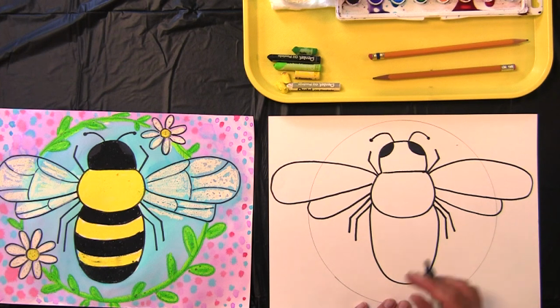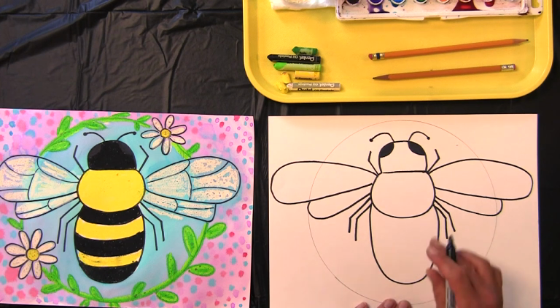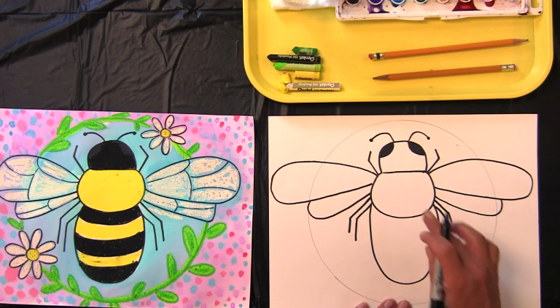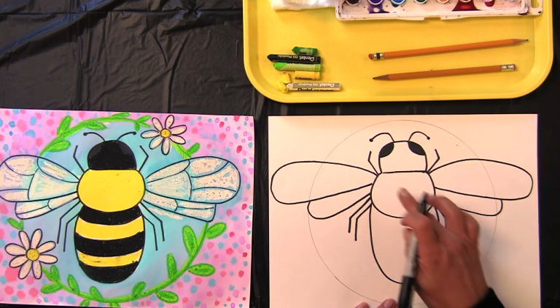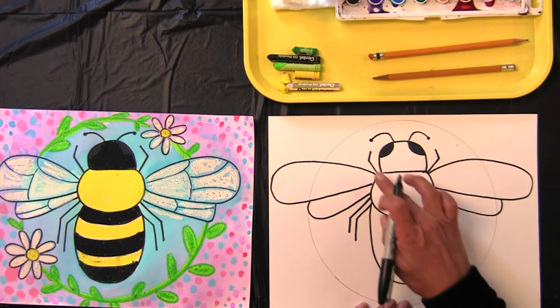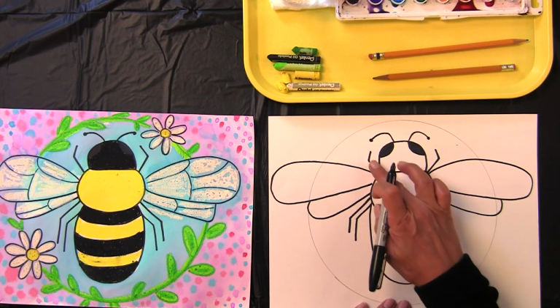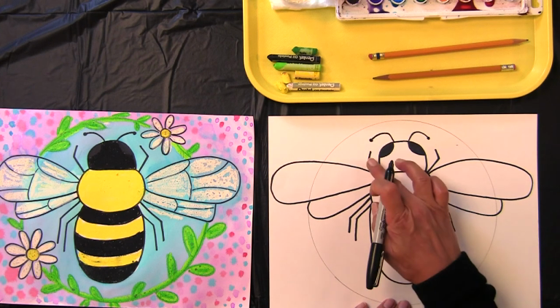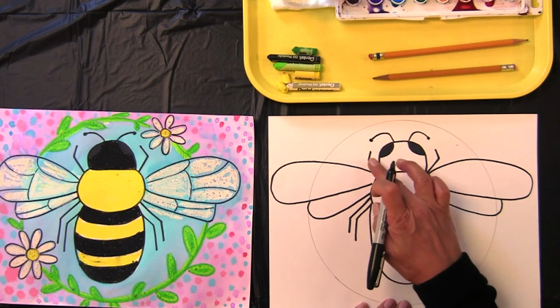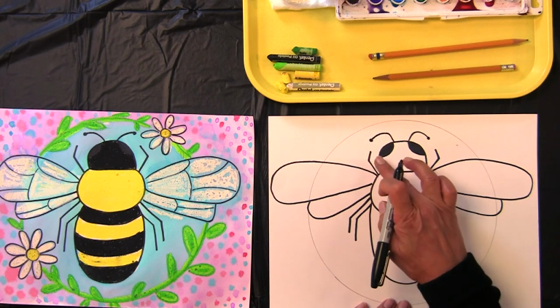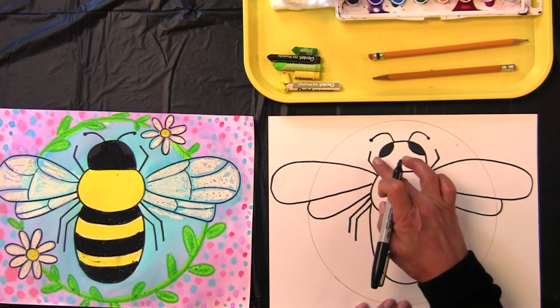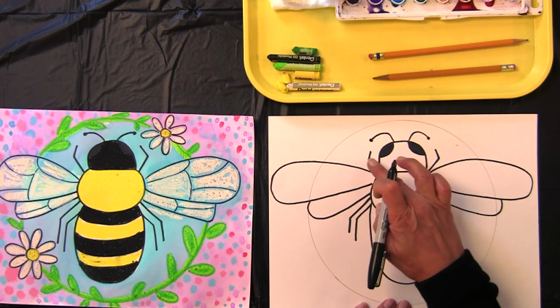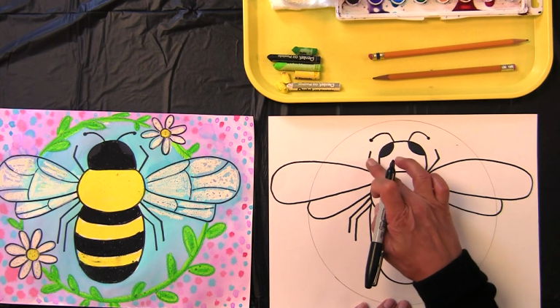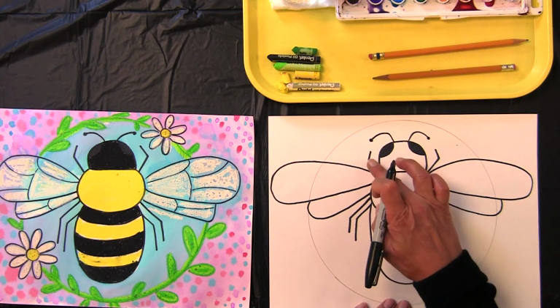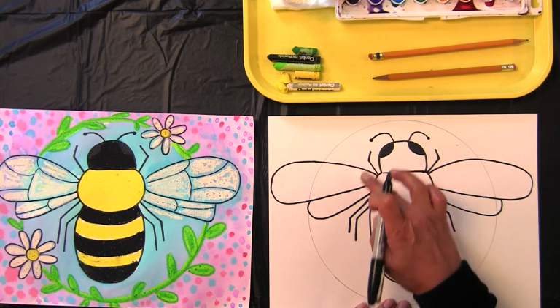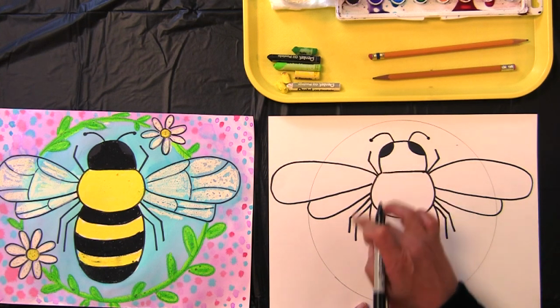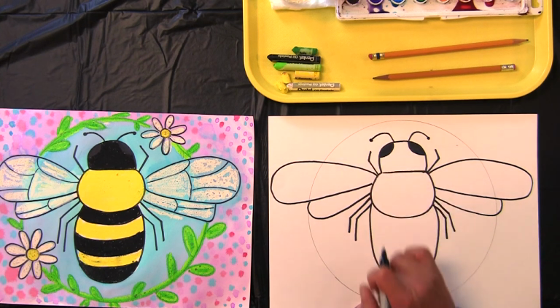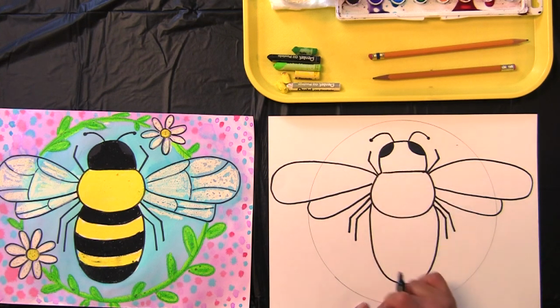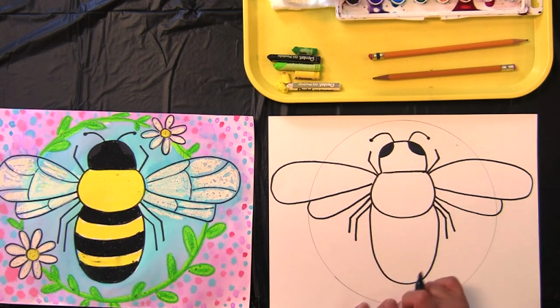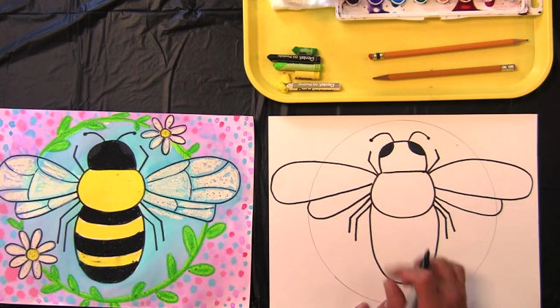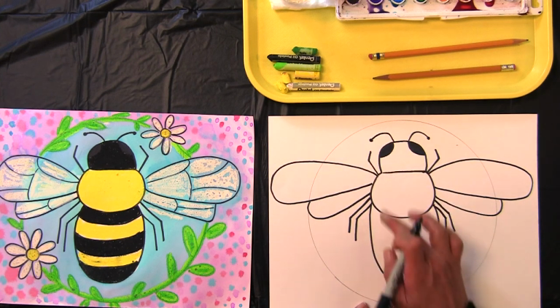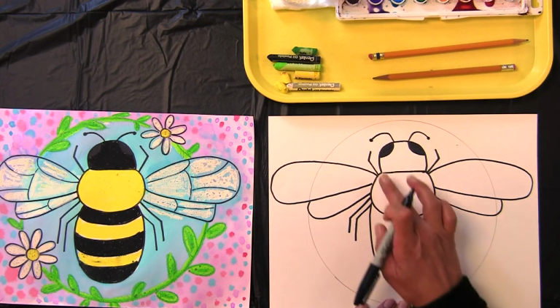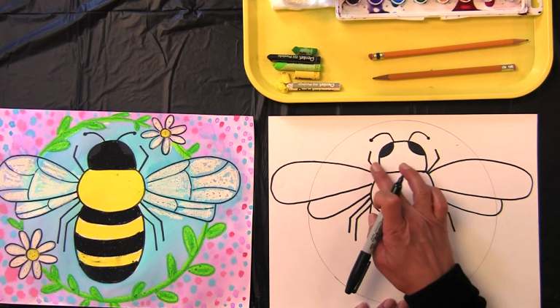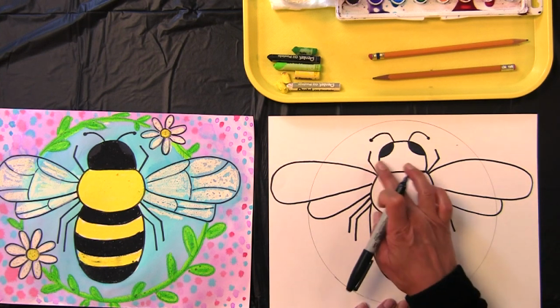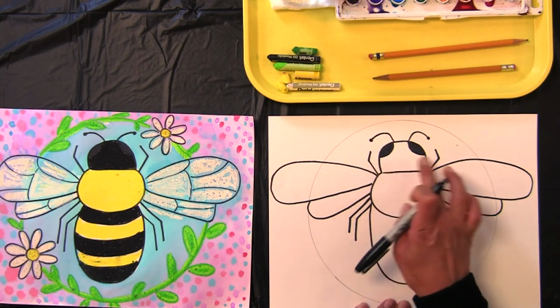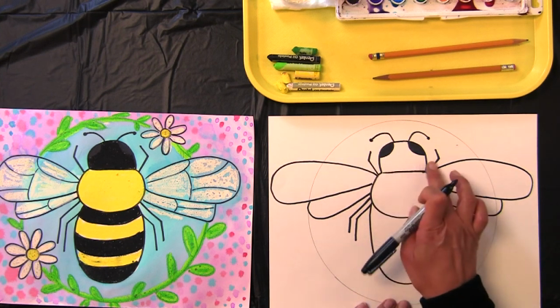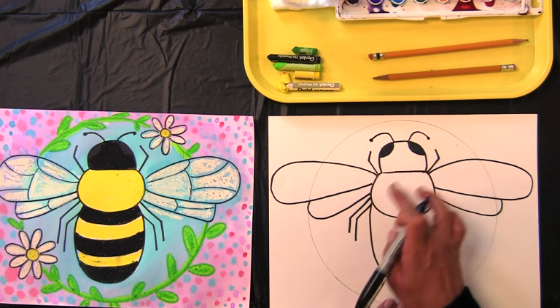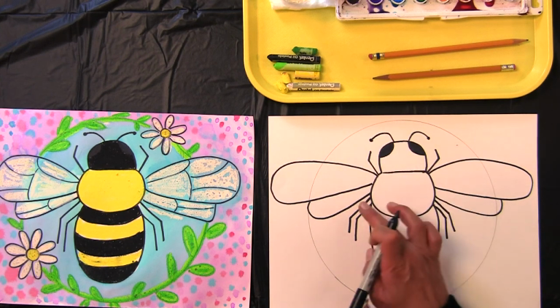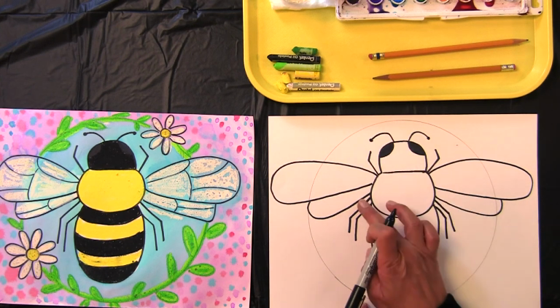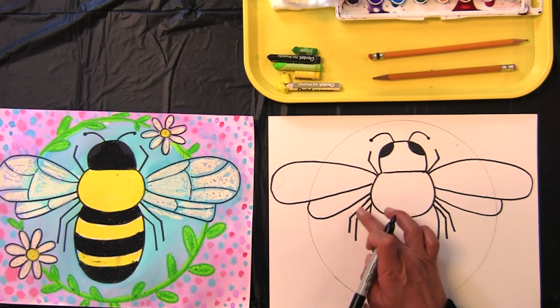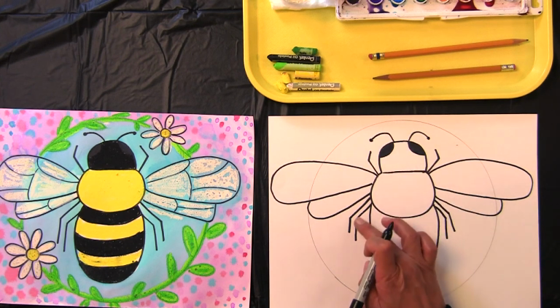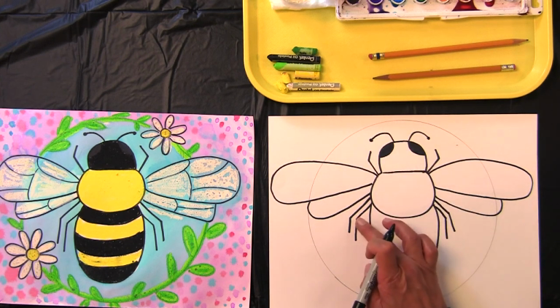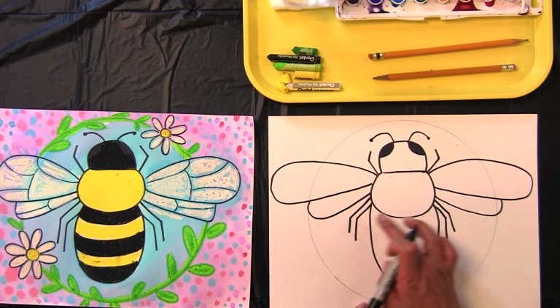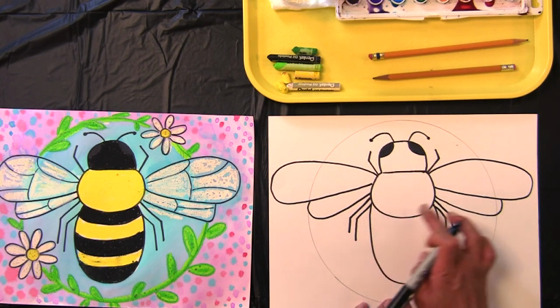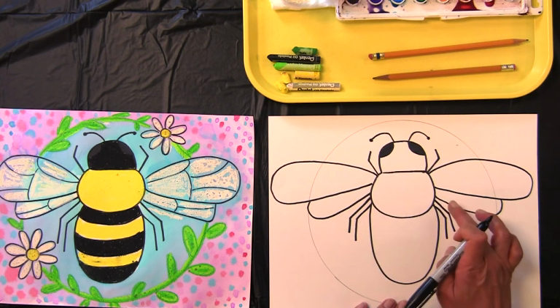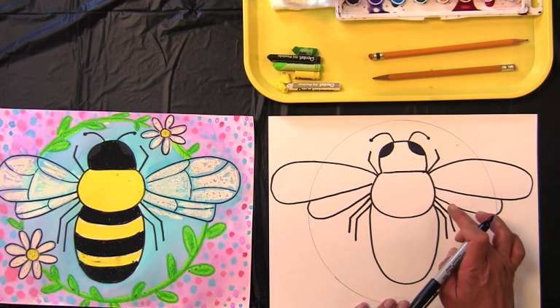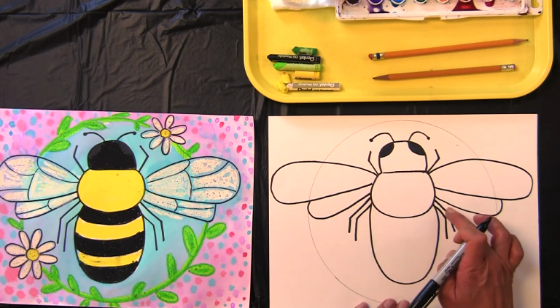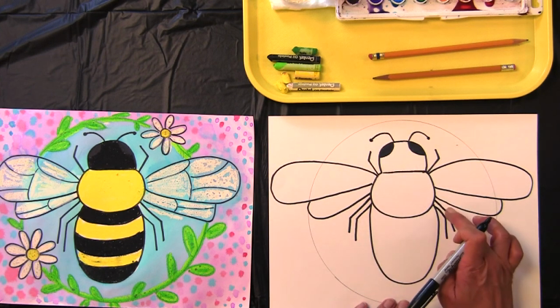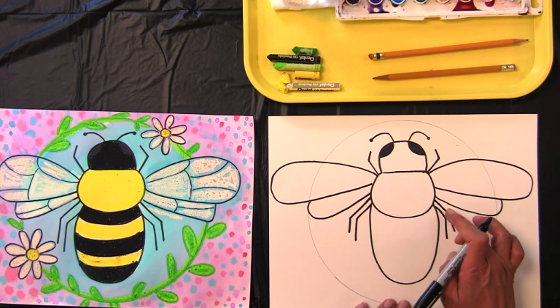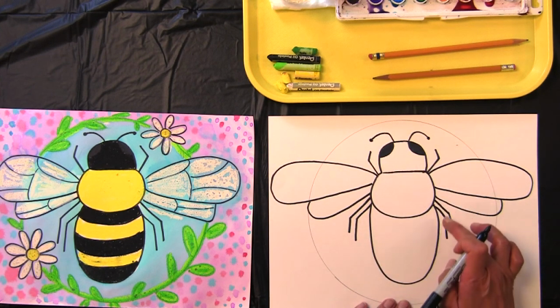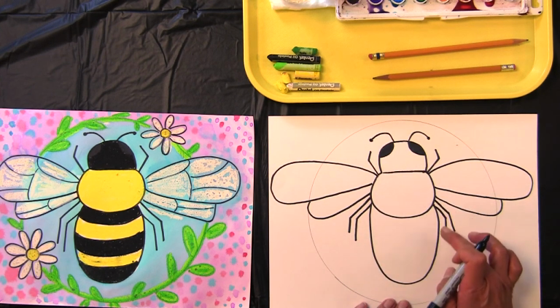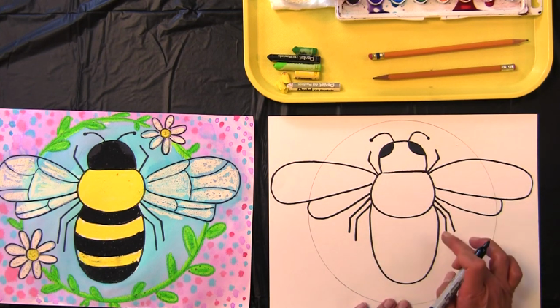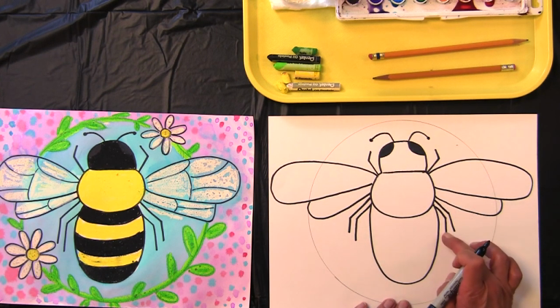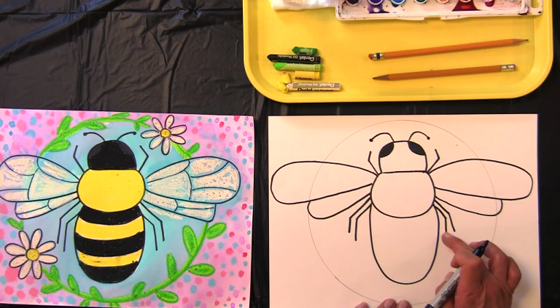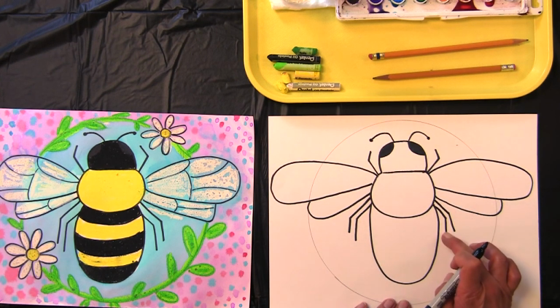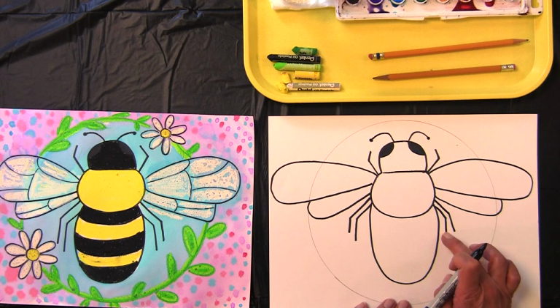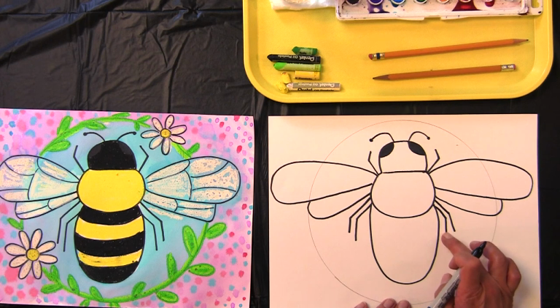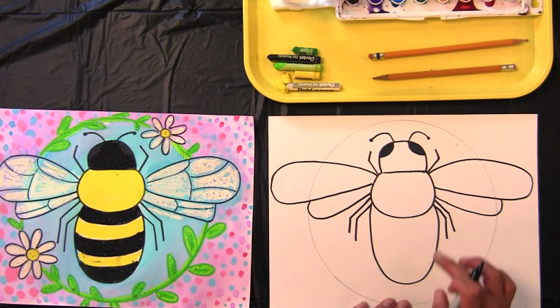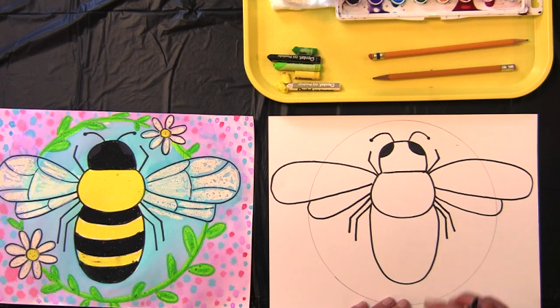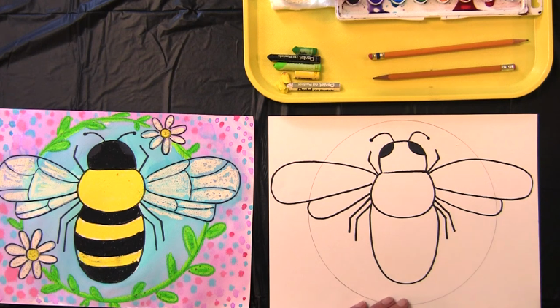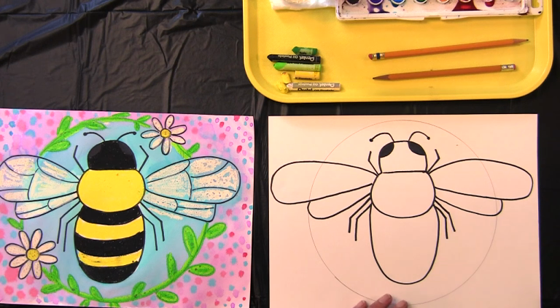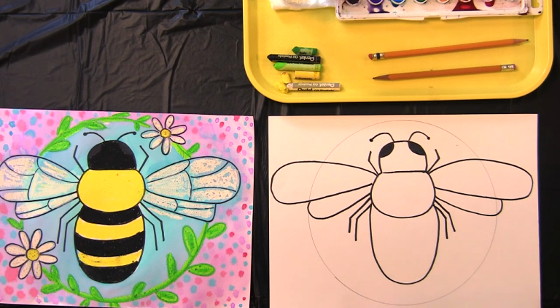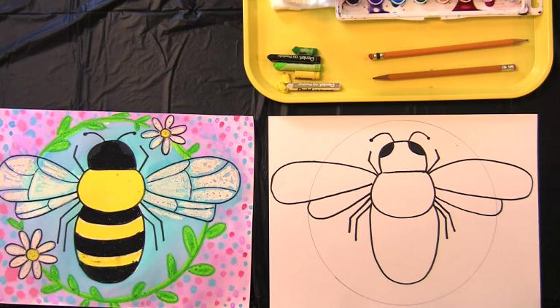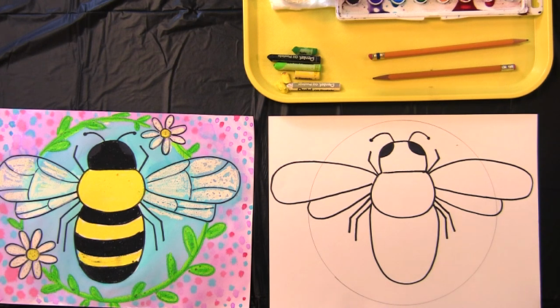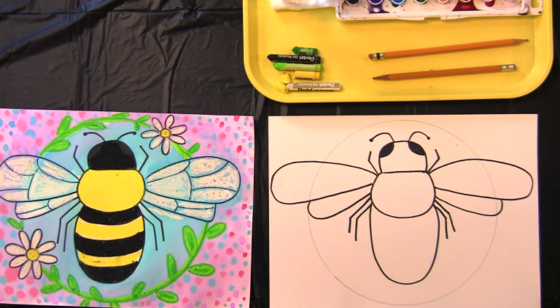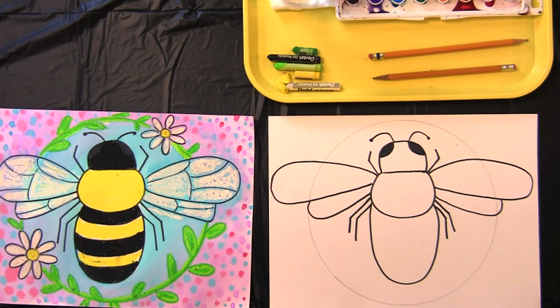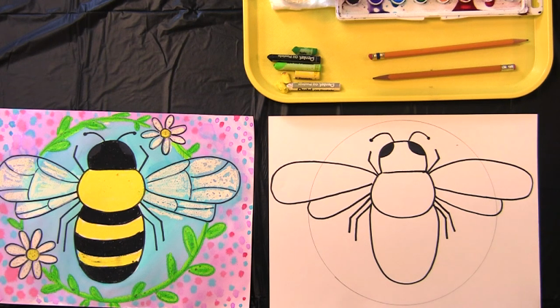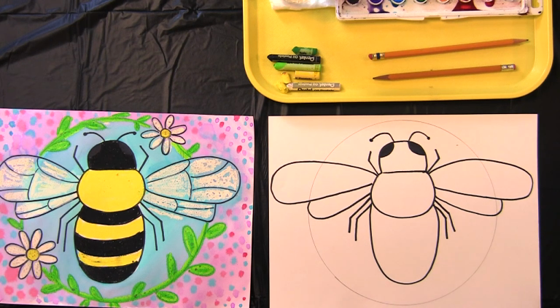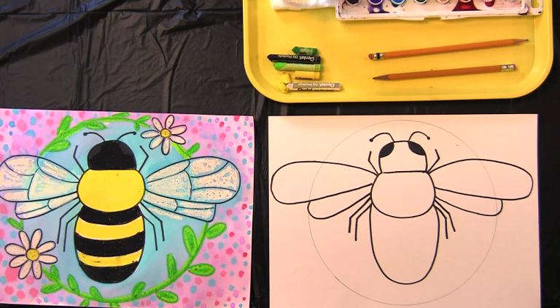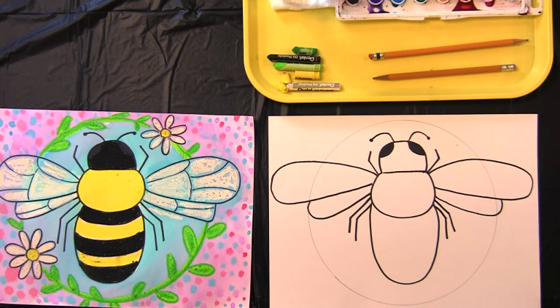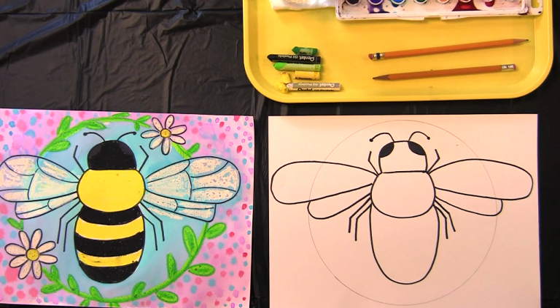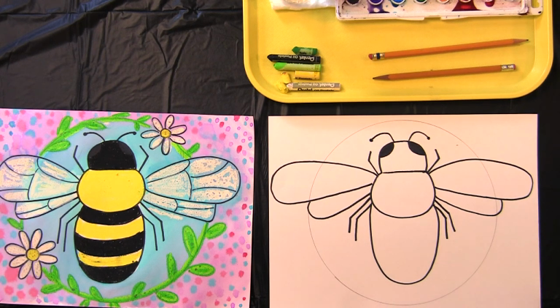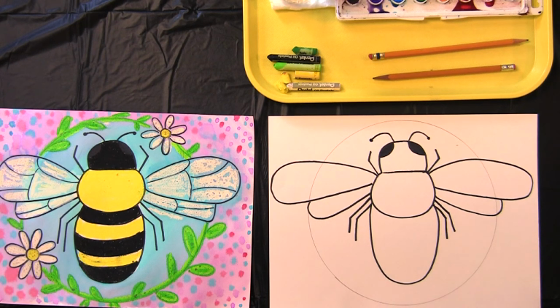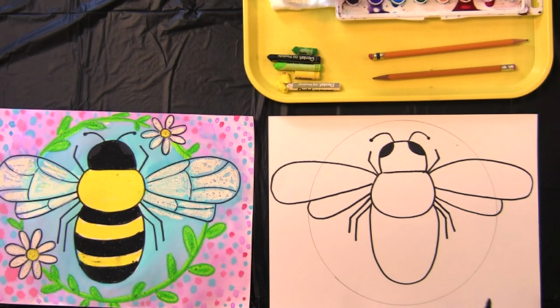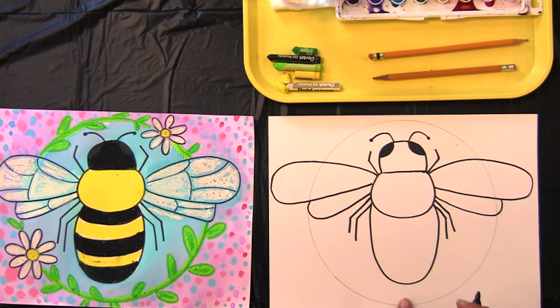We have six legs: one, two, three, four, five, six.